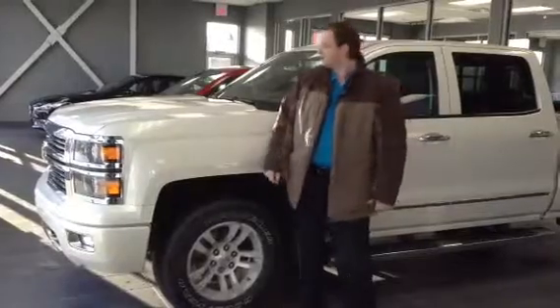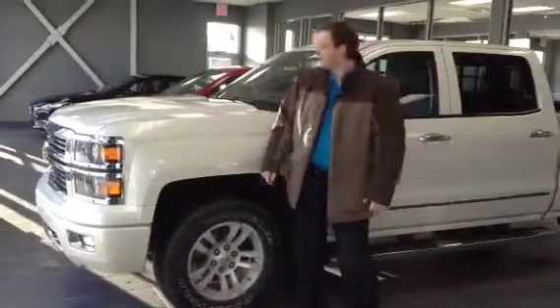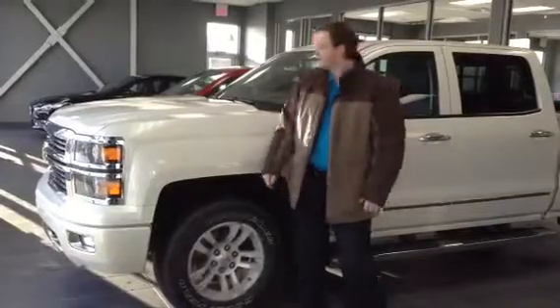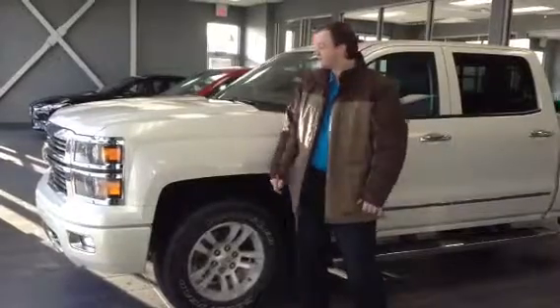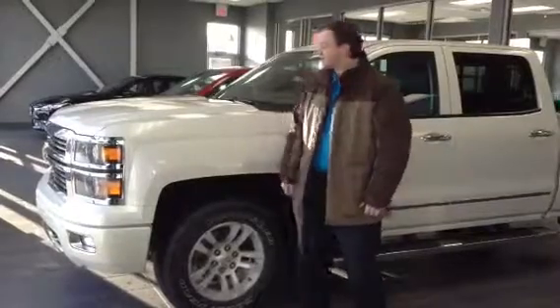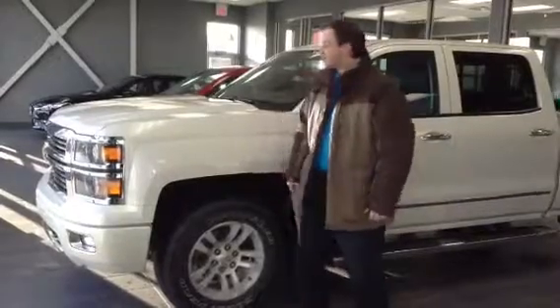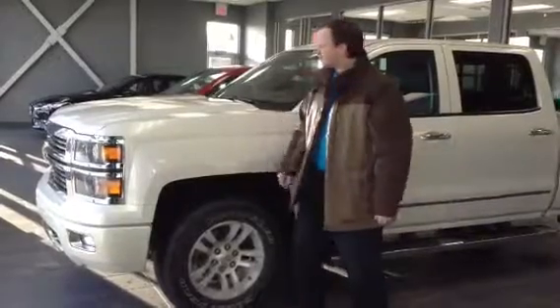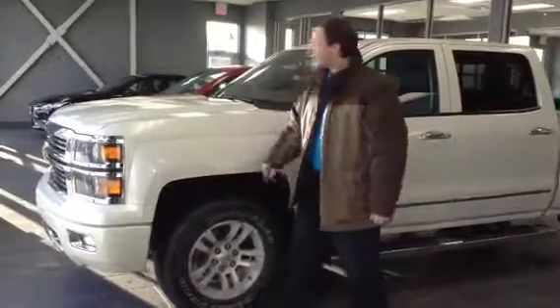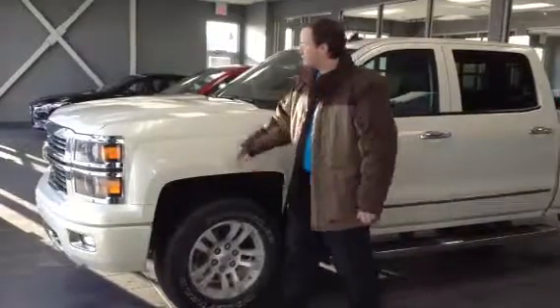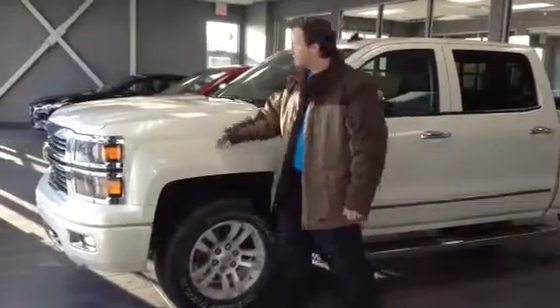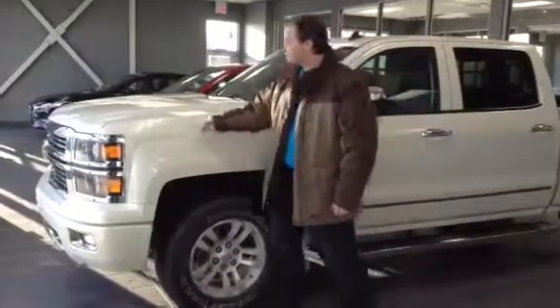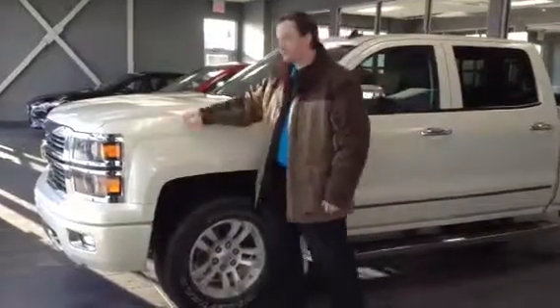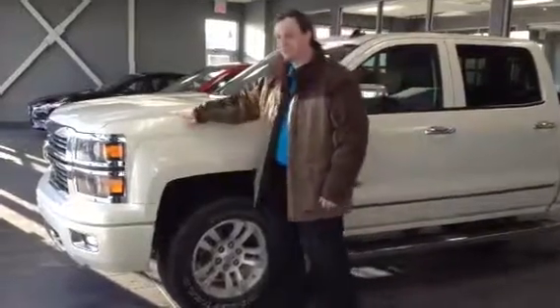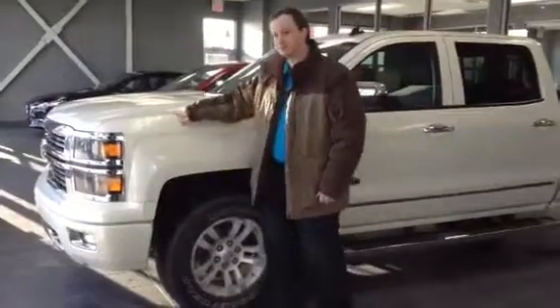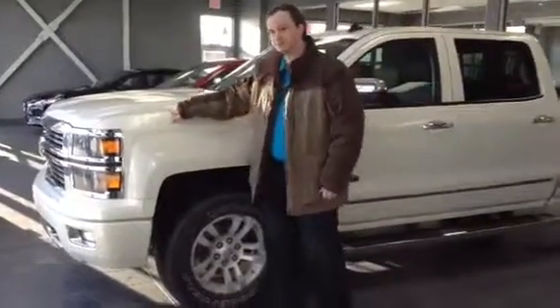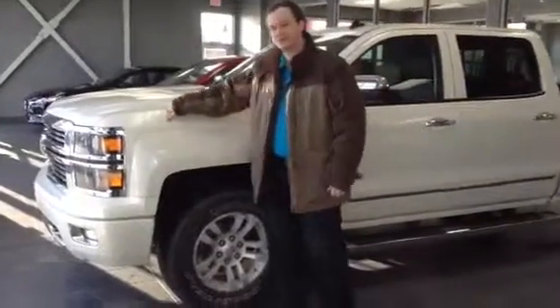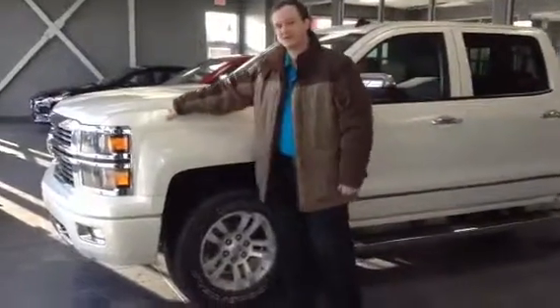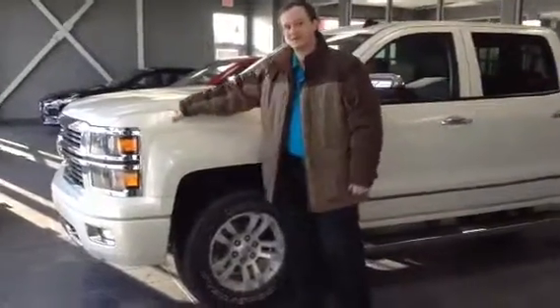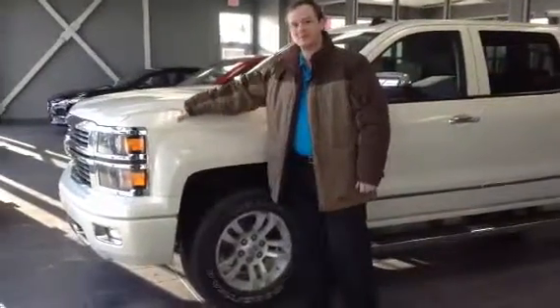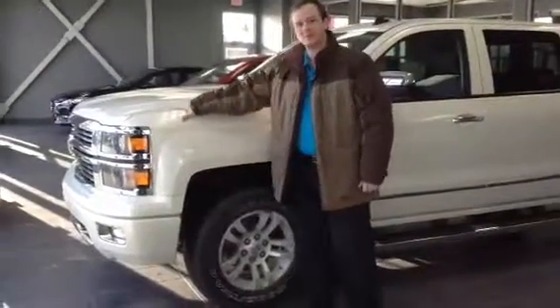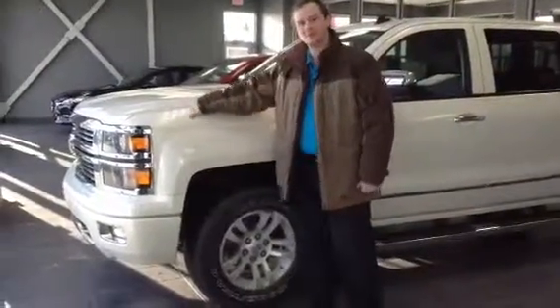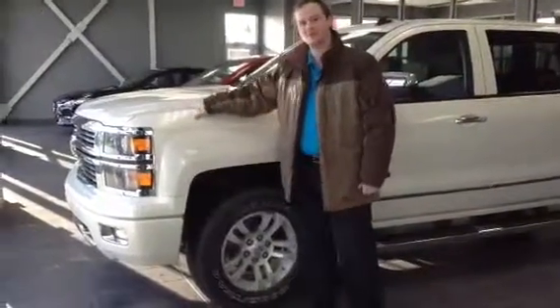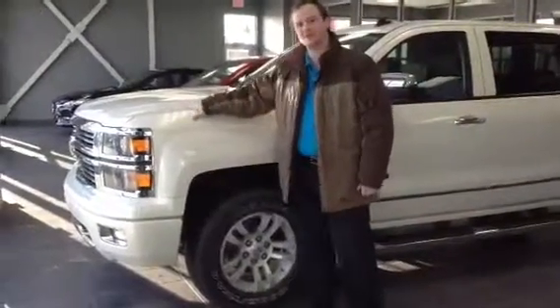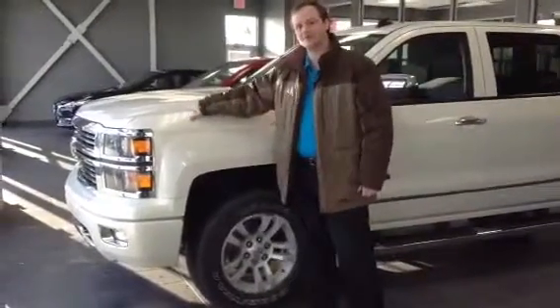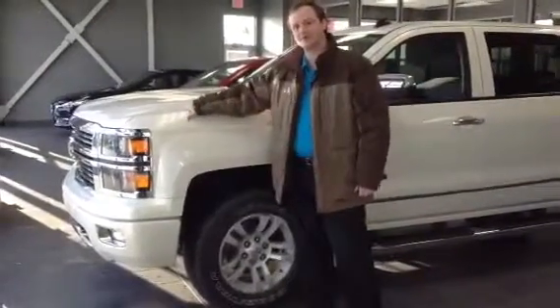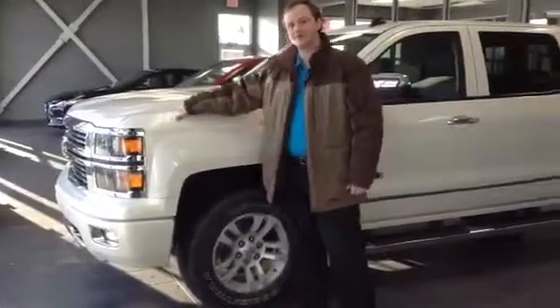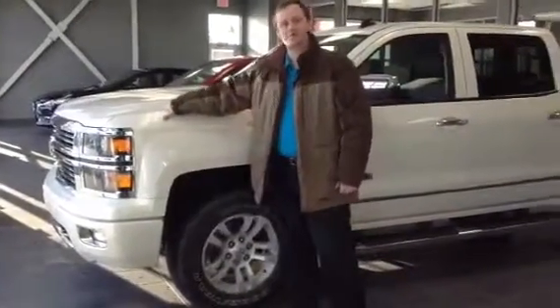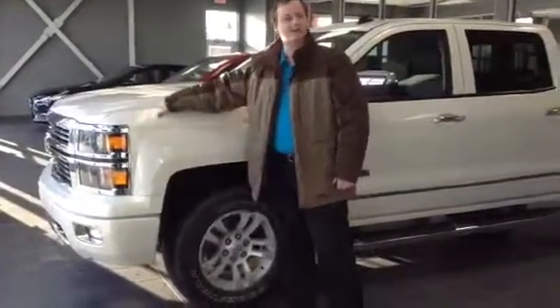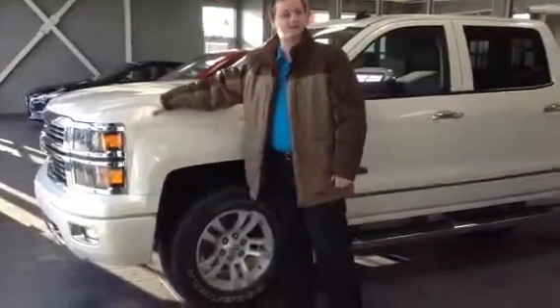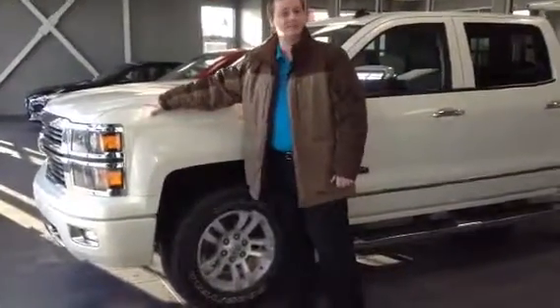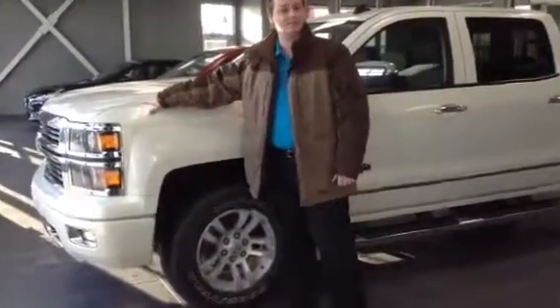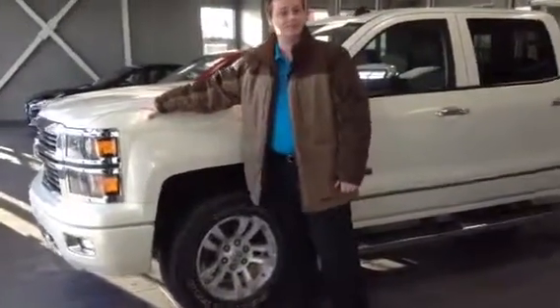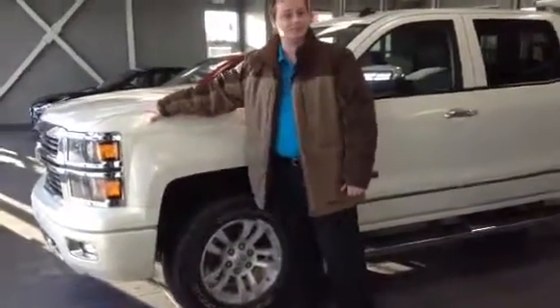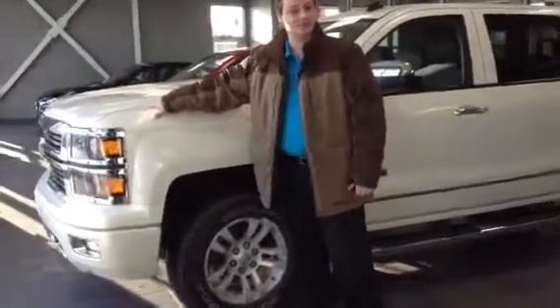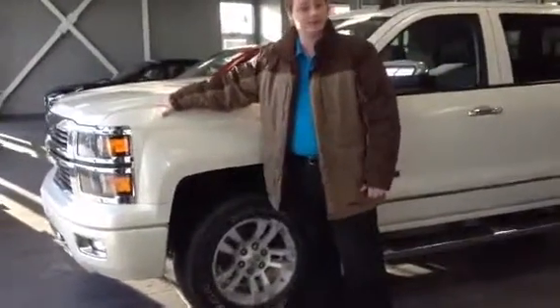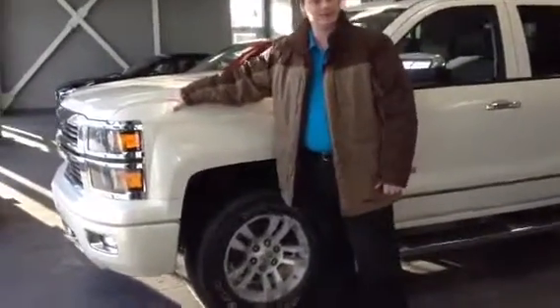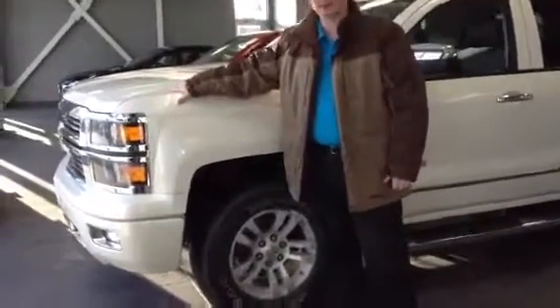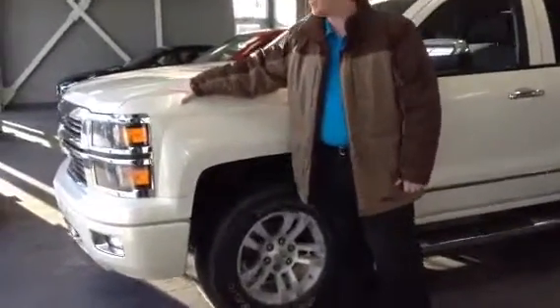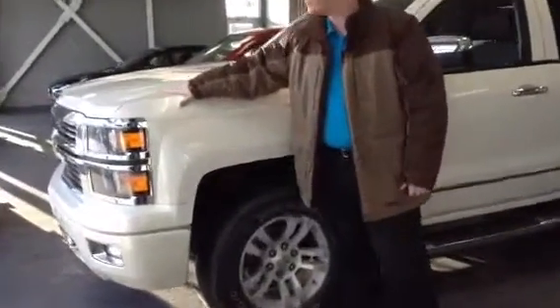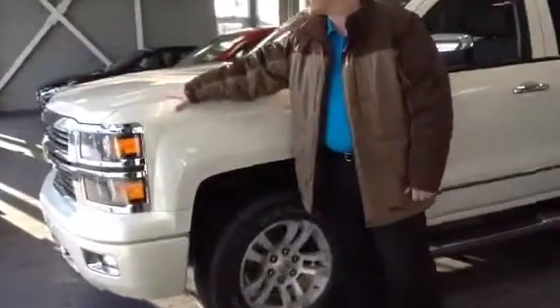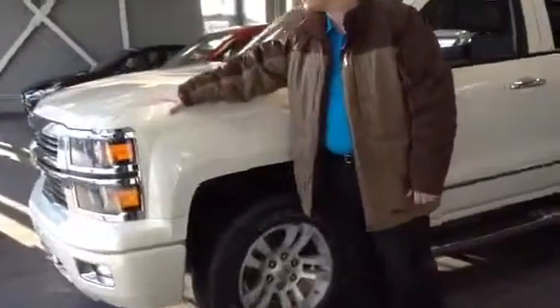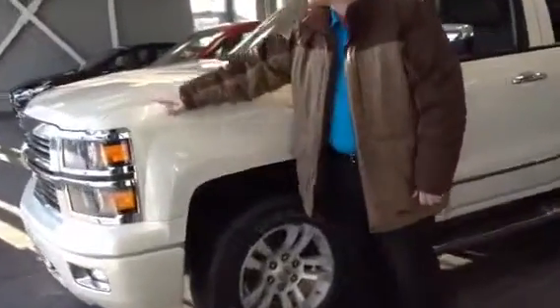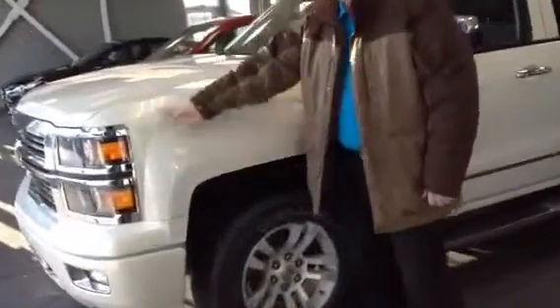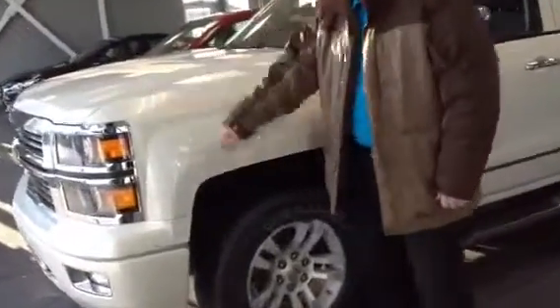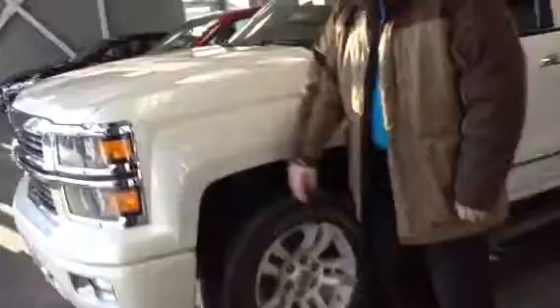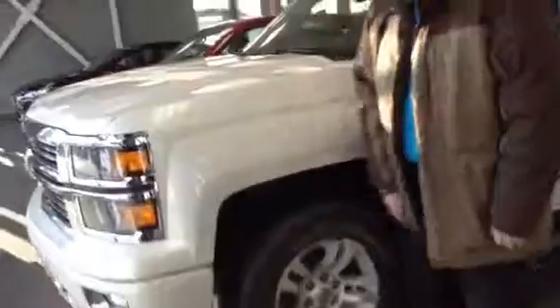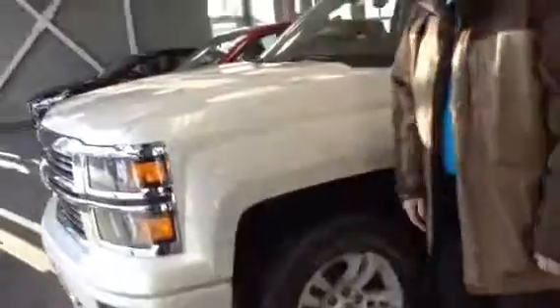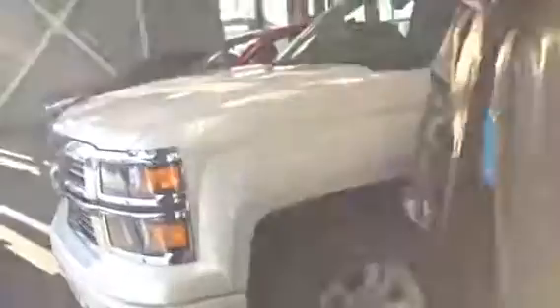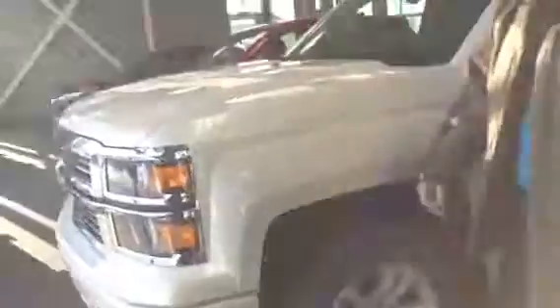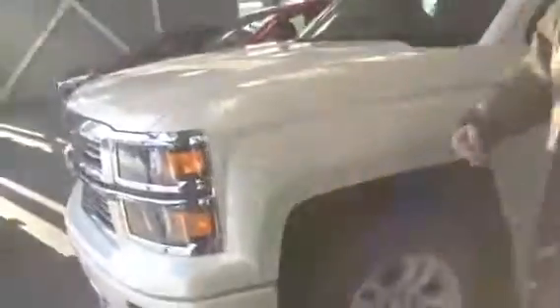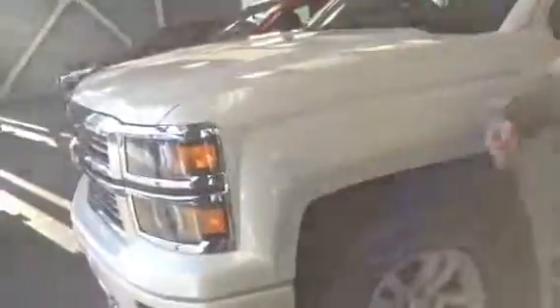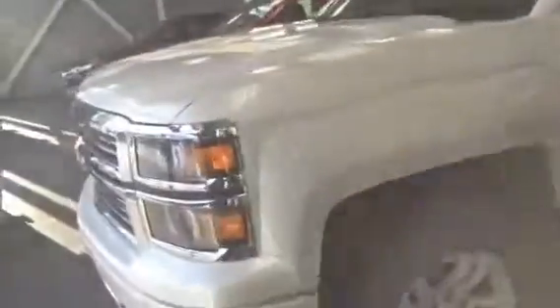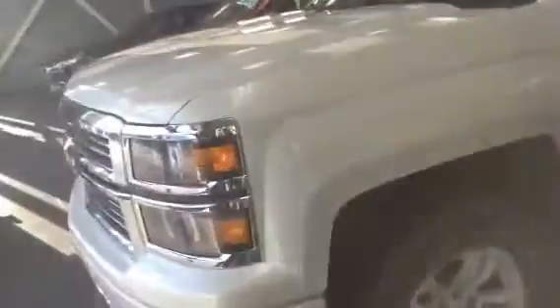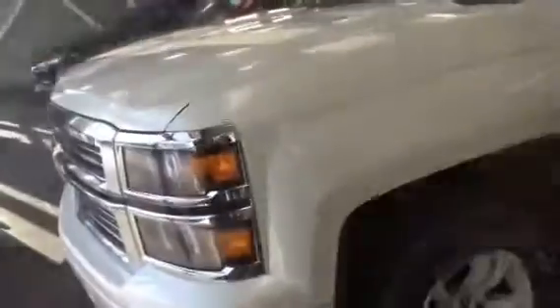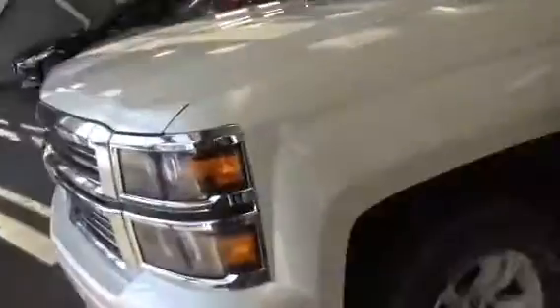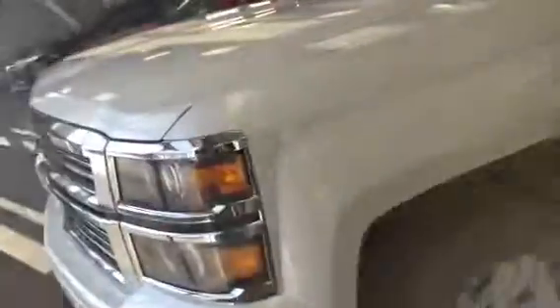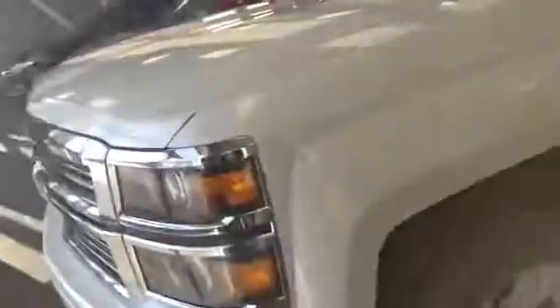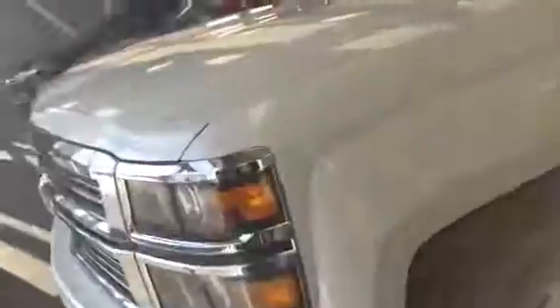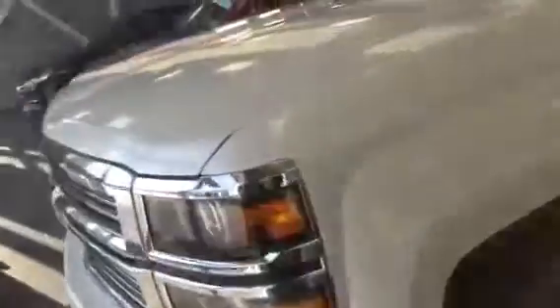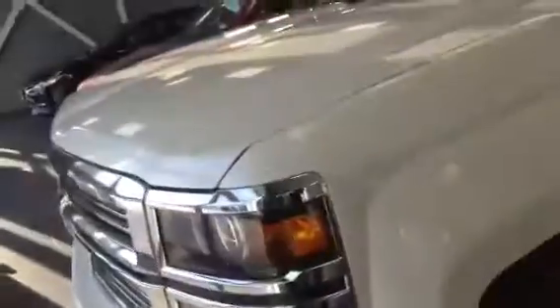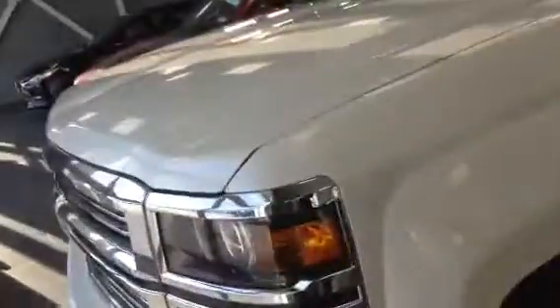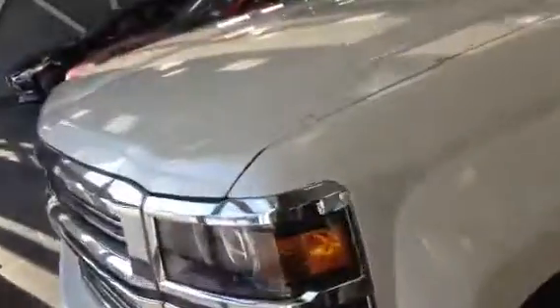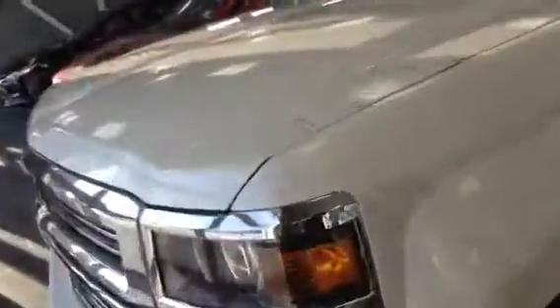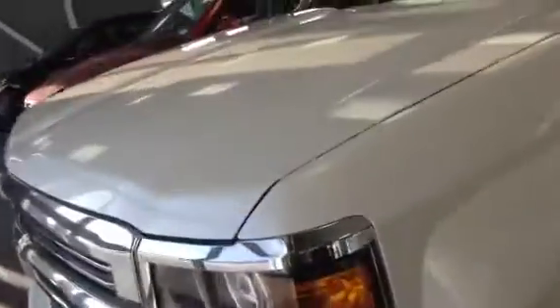As you can see, the previous owner did put 3M on the front of the vehicle, keeping it in really good condition. Wanted to prevent paint chips, rock chips on the front.